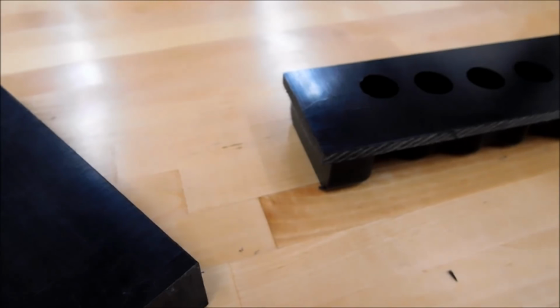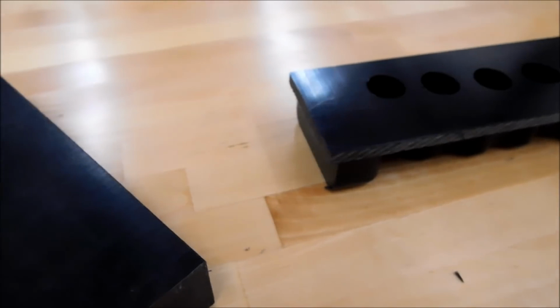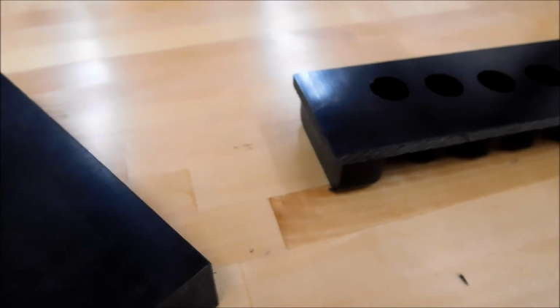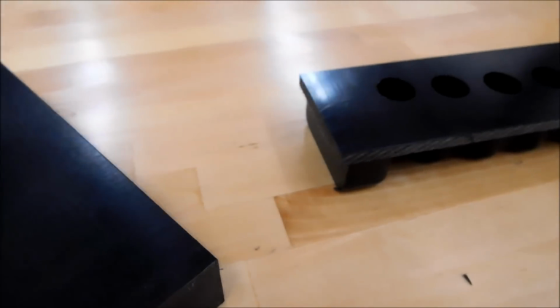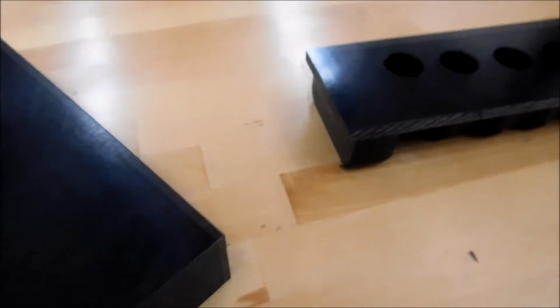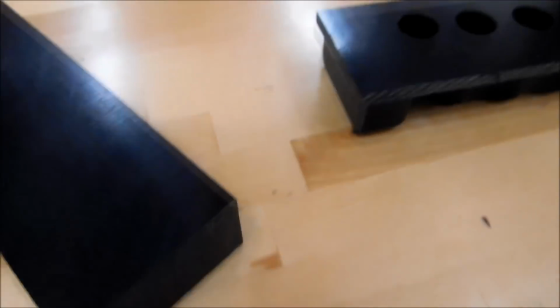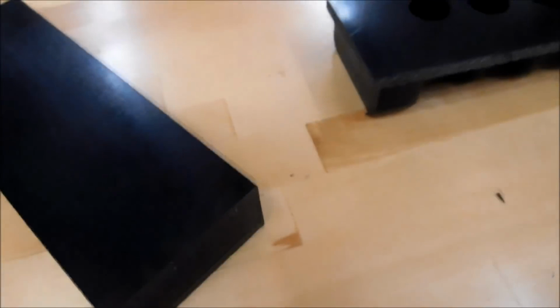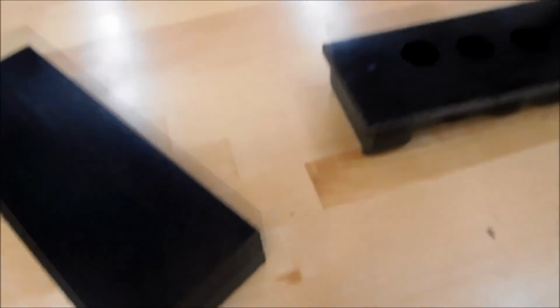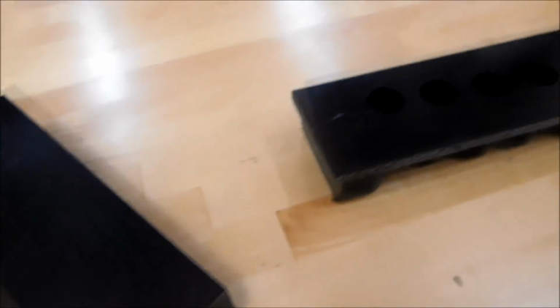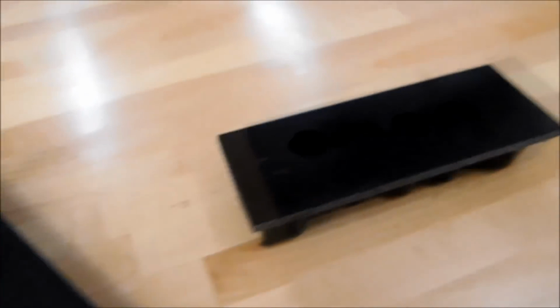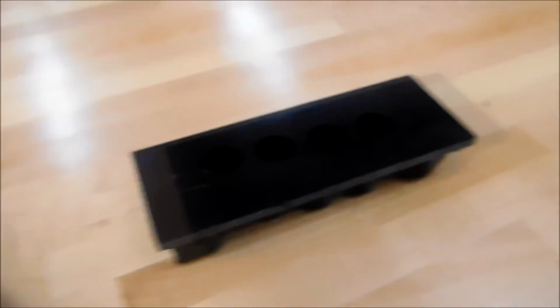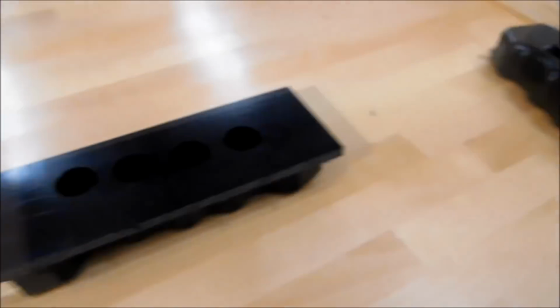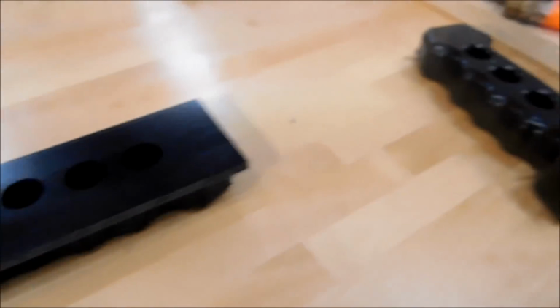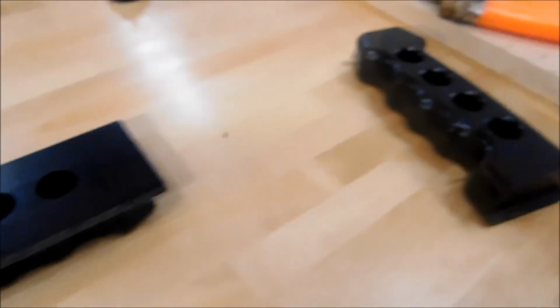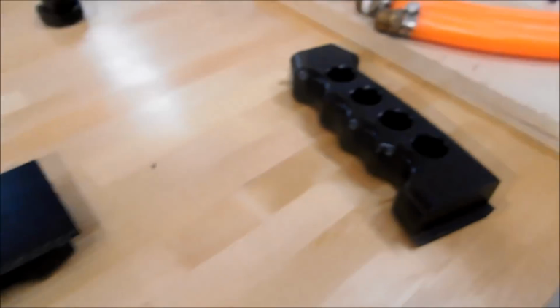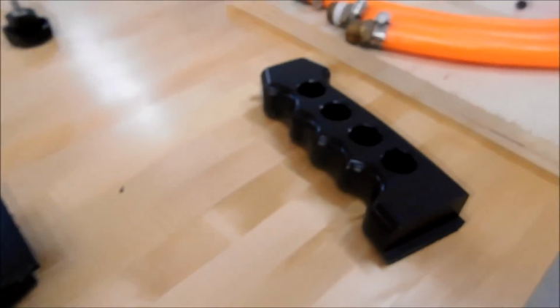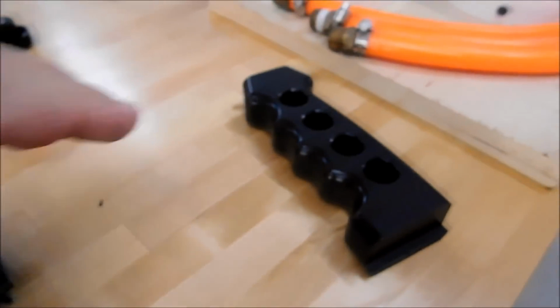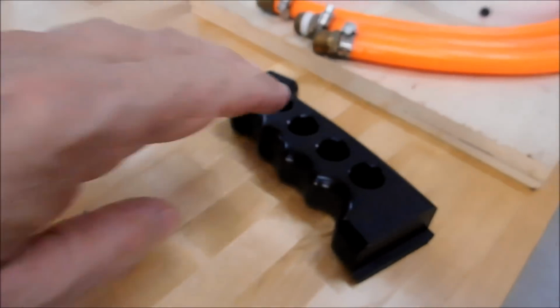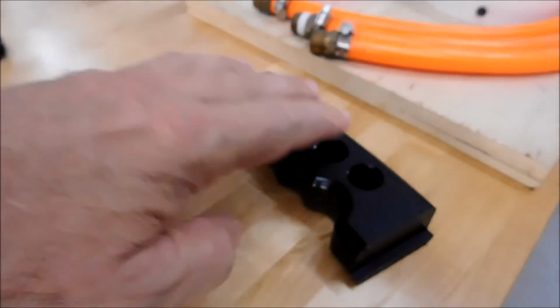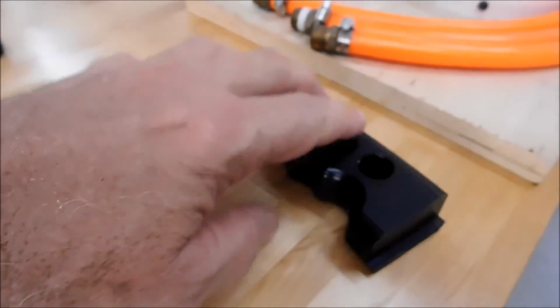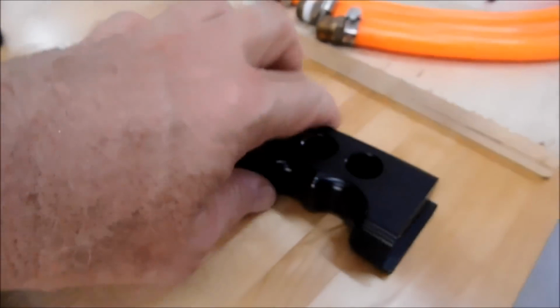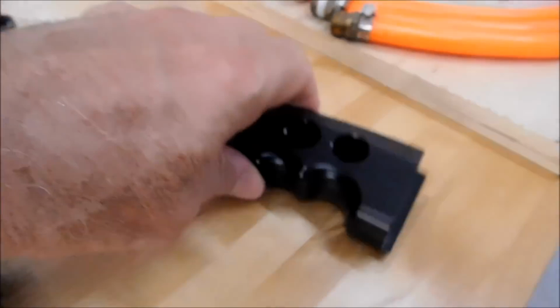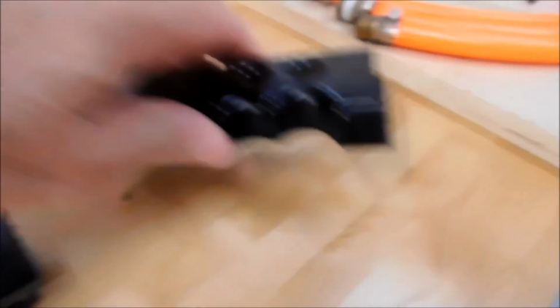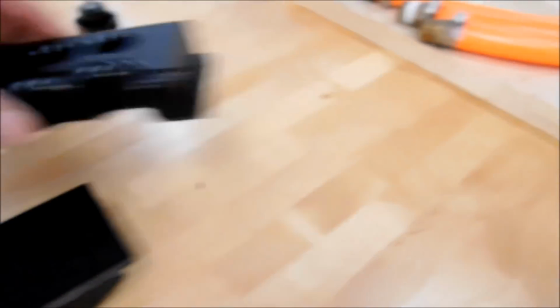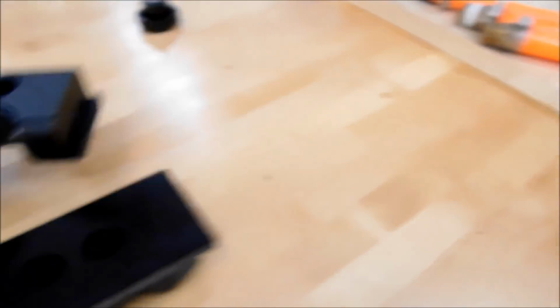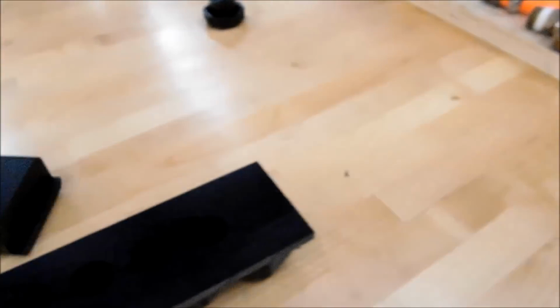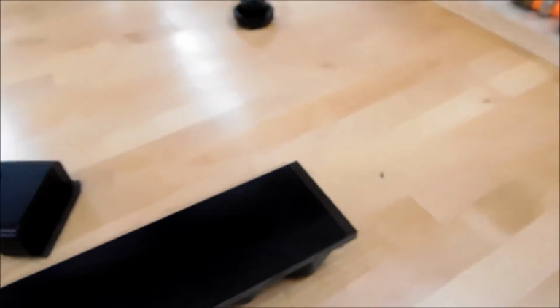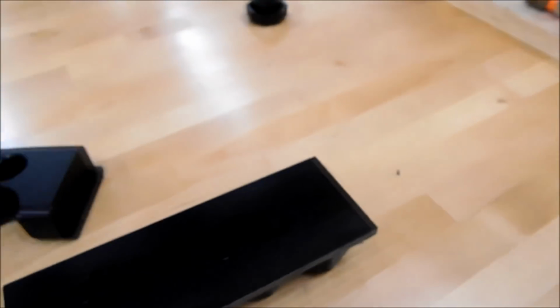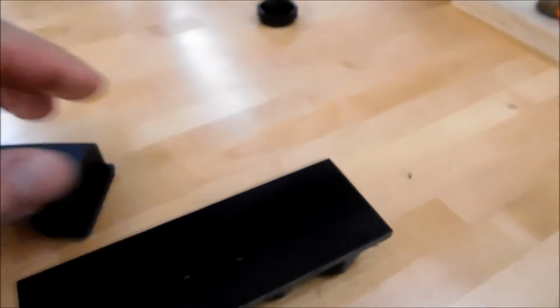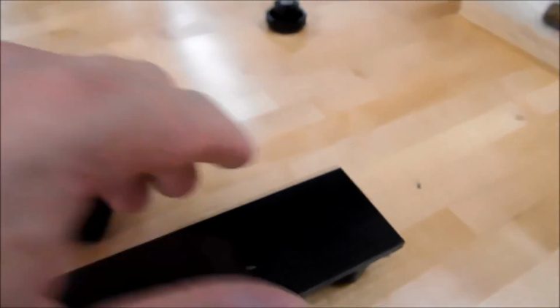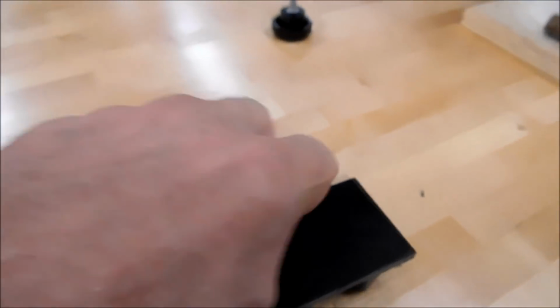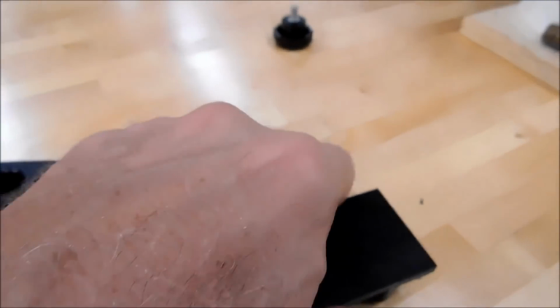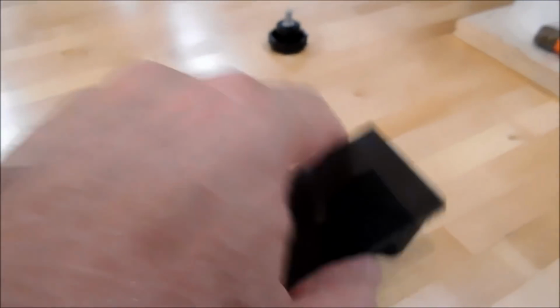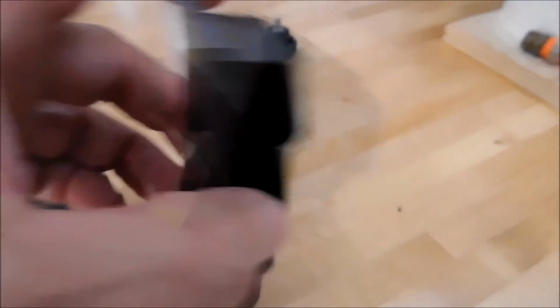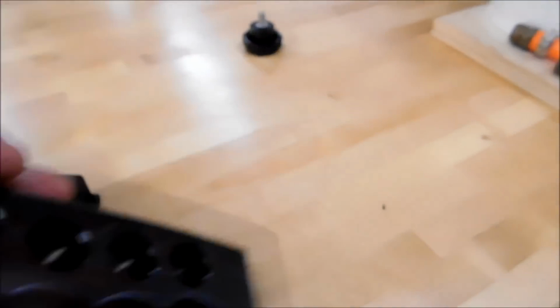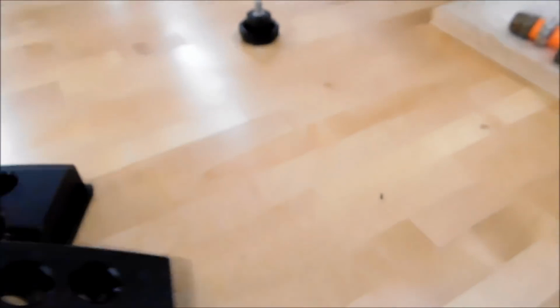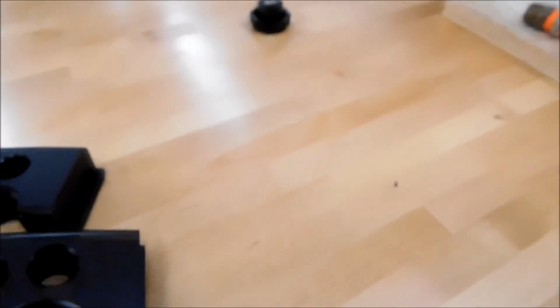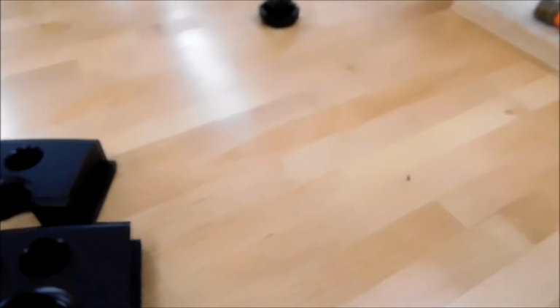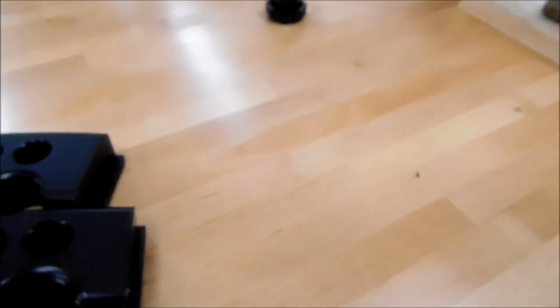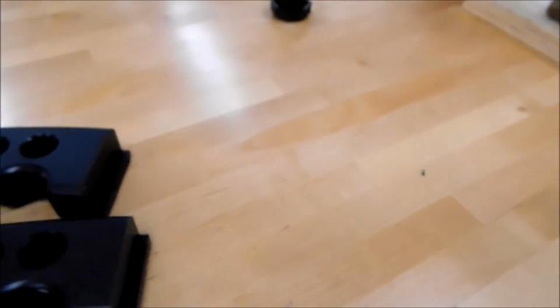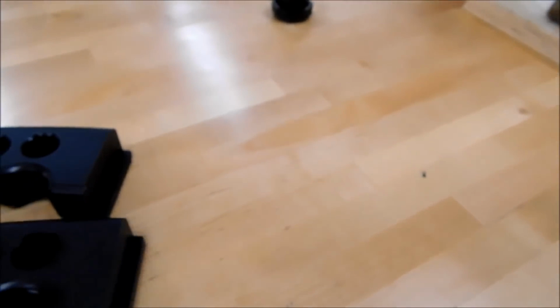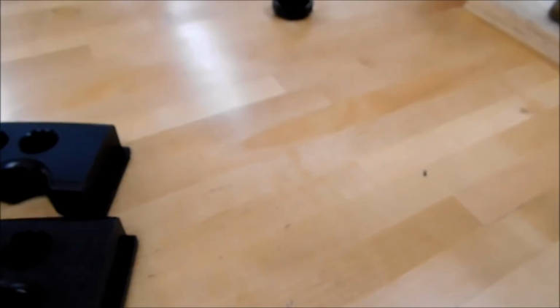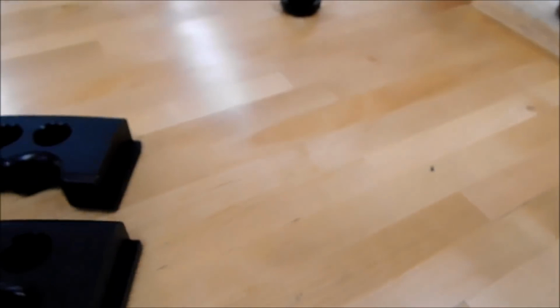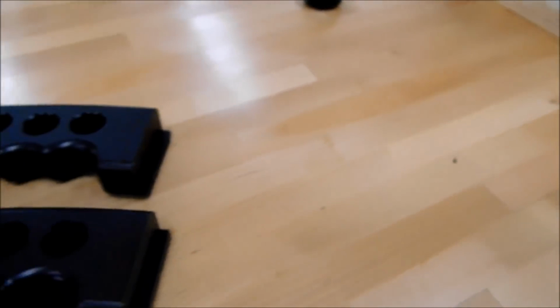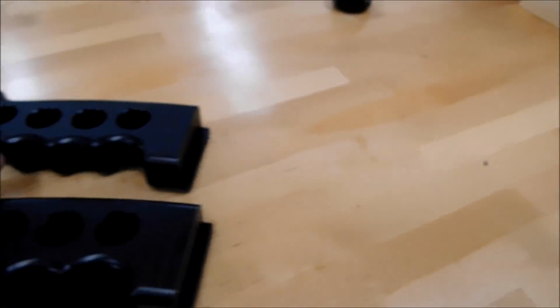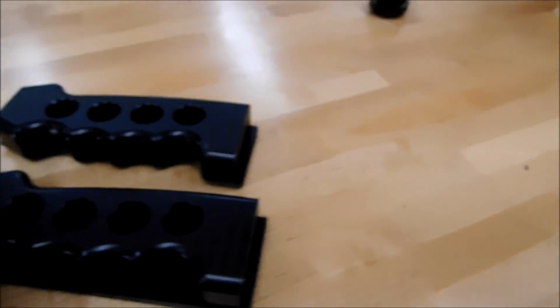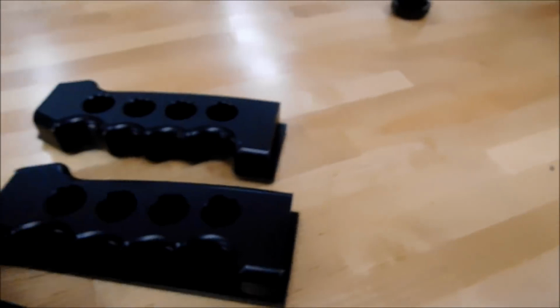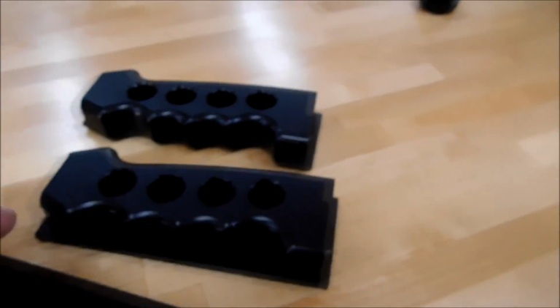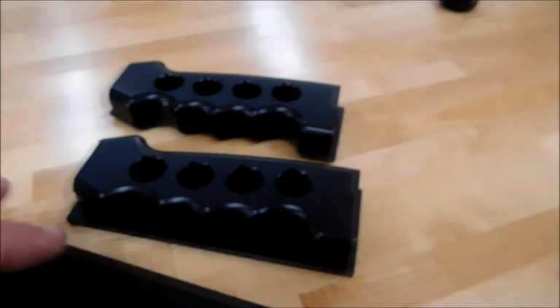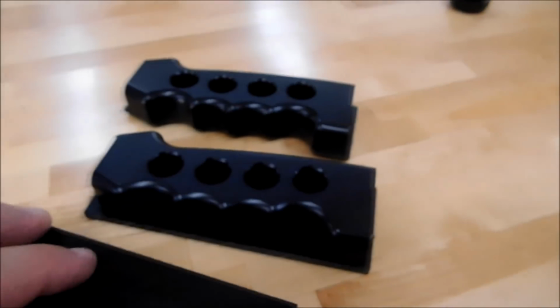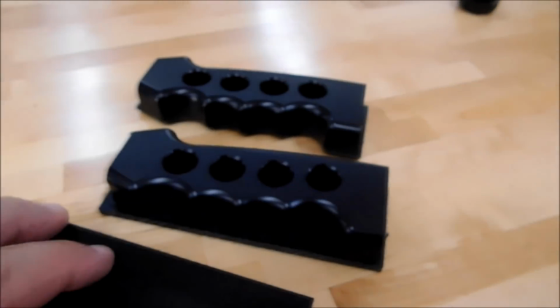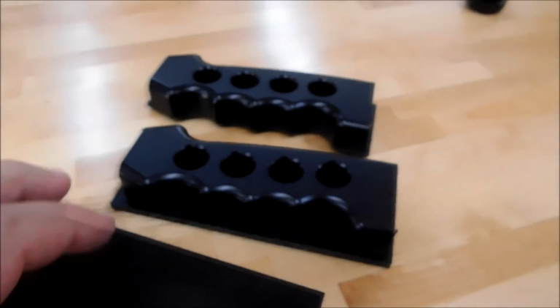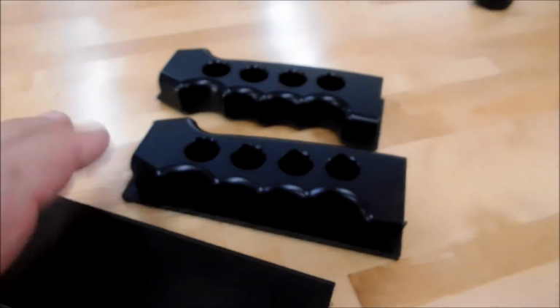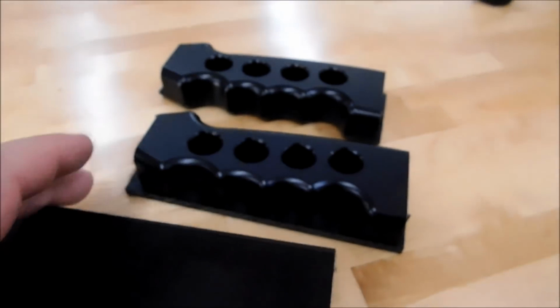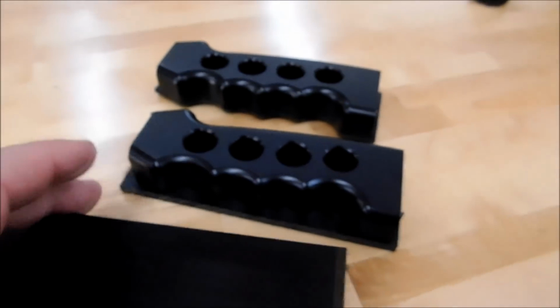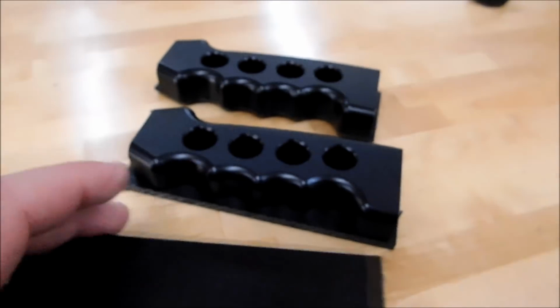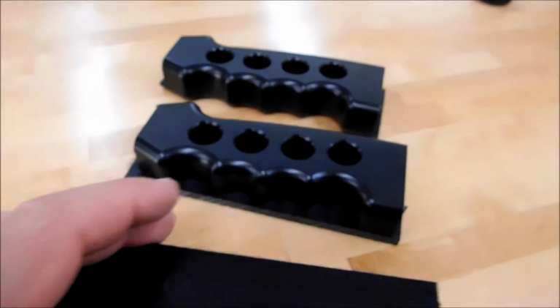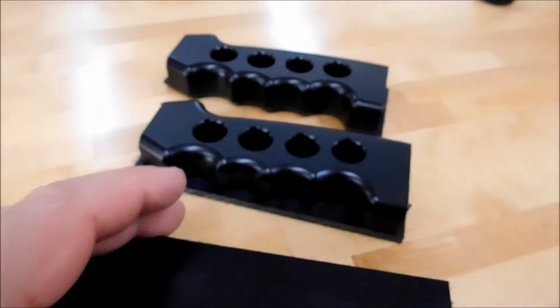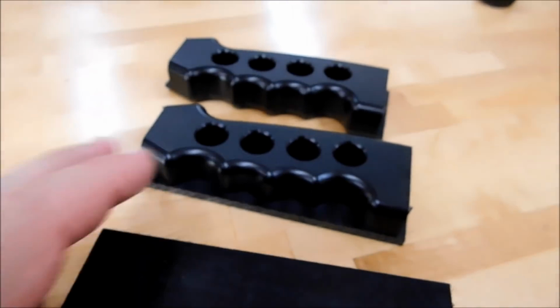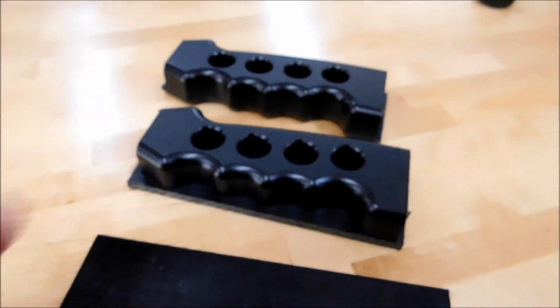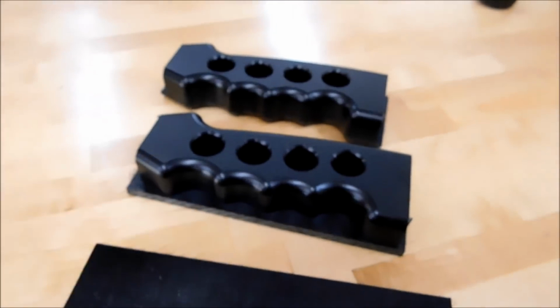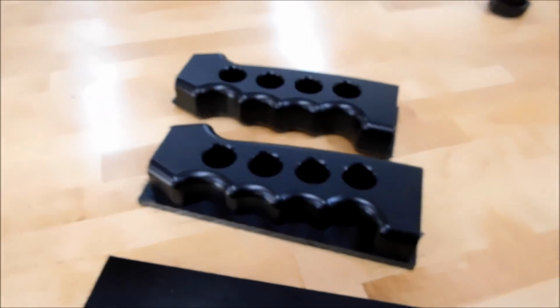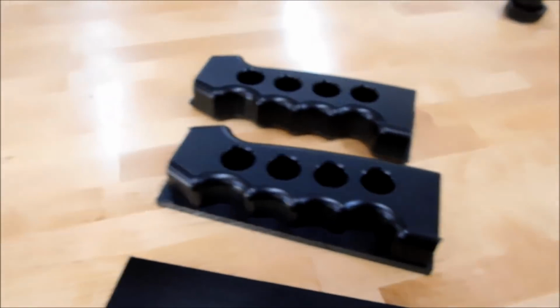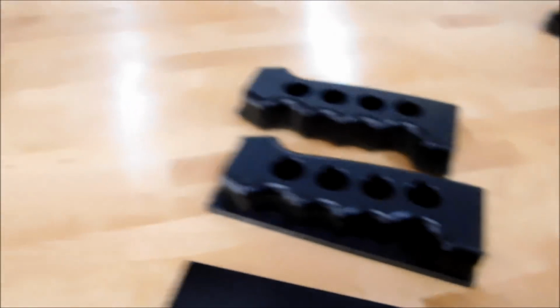I've got several of these parts here in process and I'll actually take you over and show you the setup — it's pretty cool.